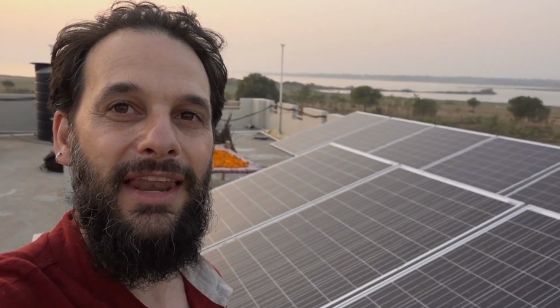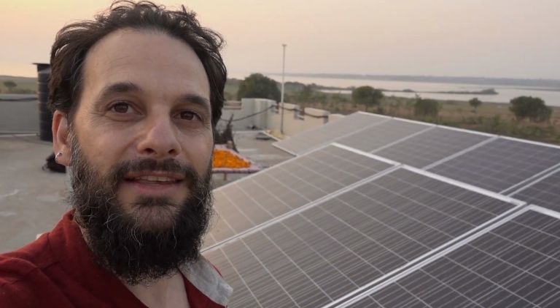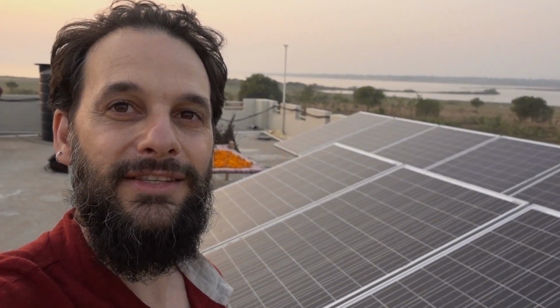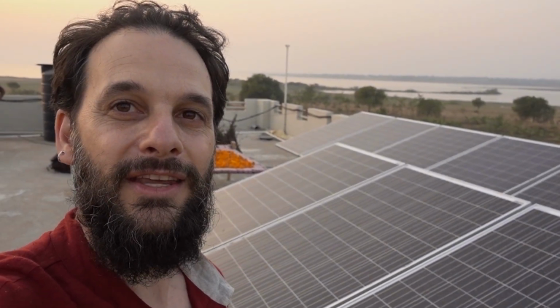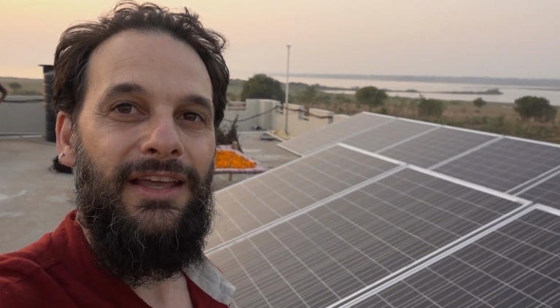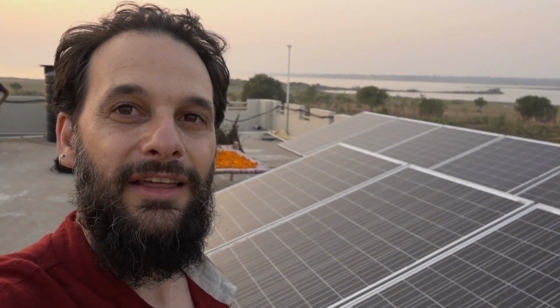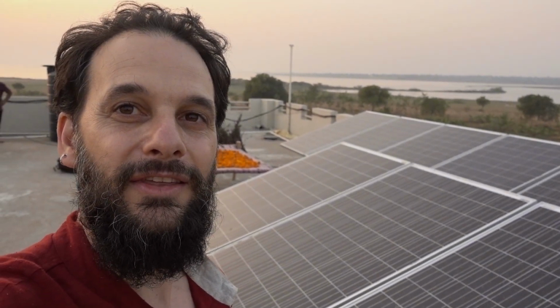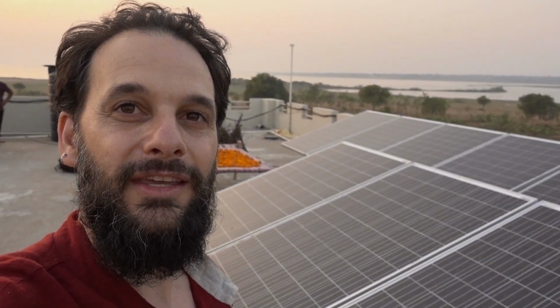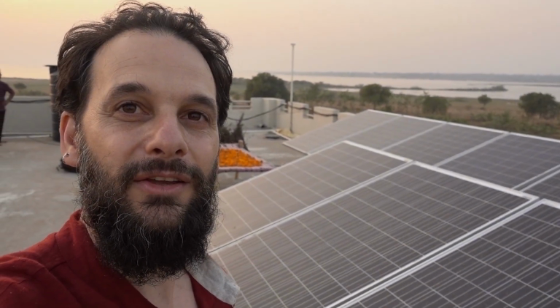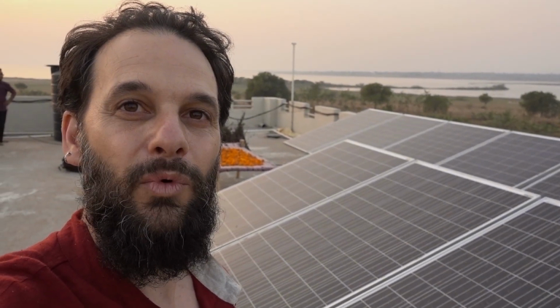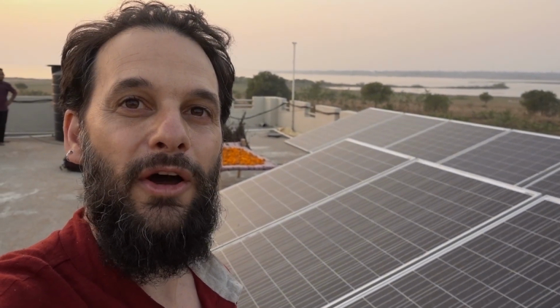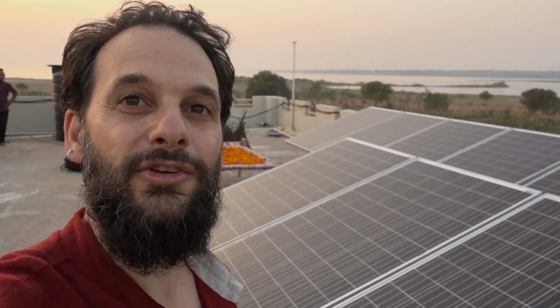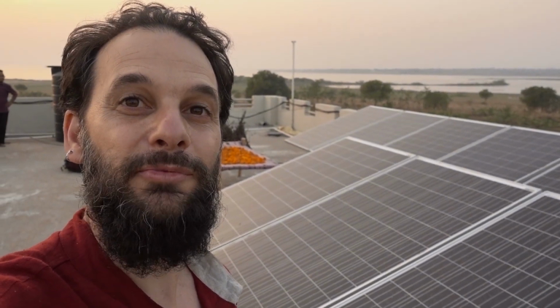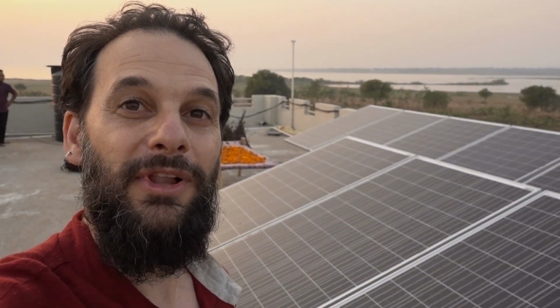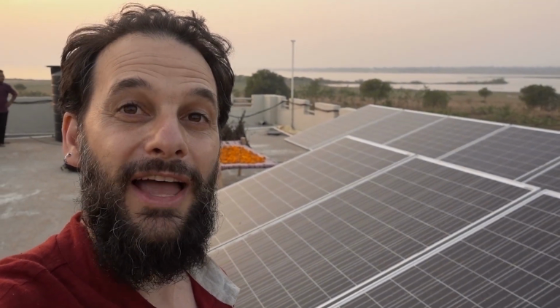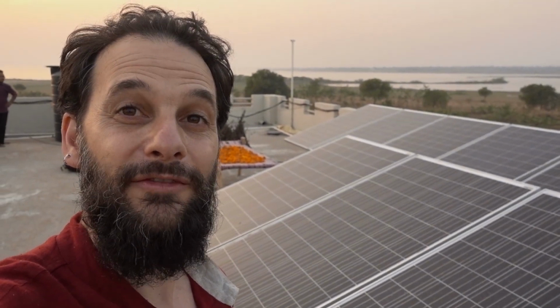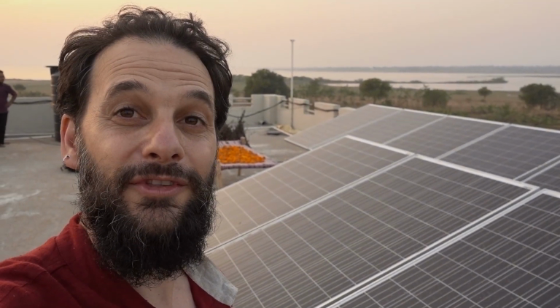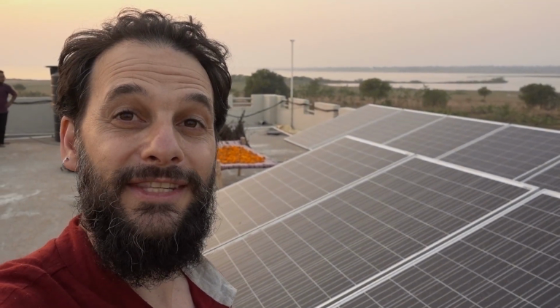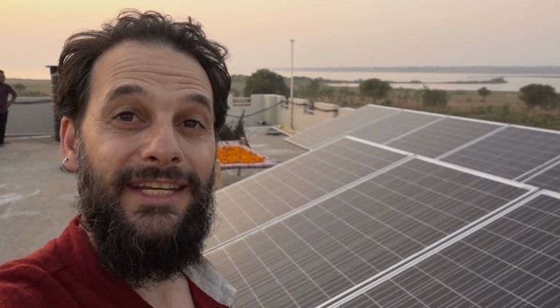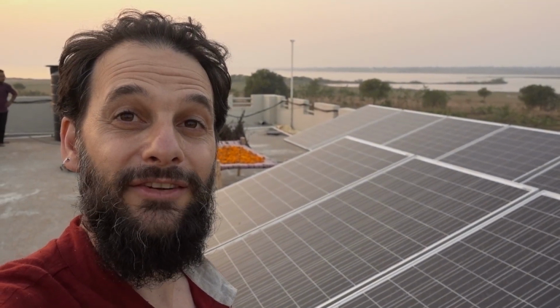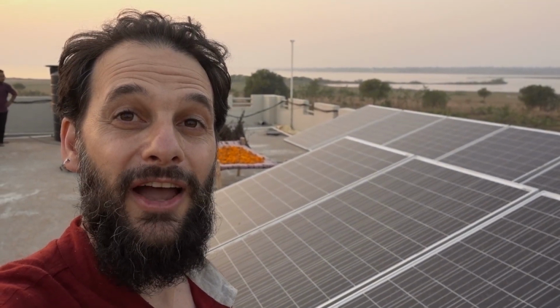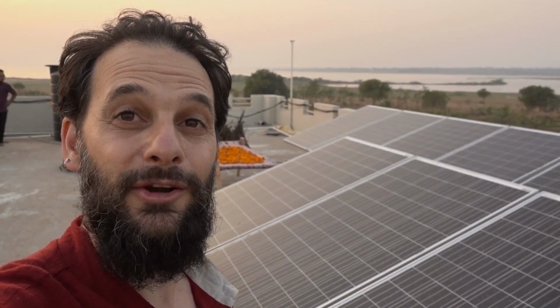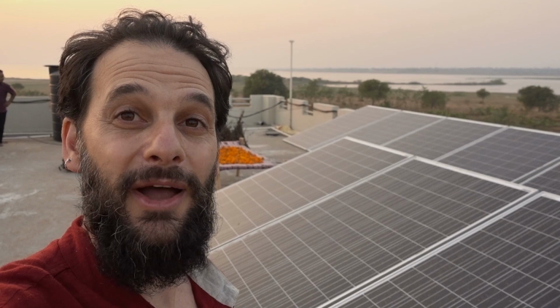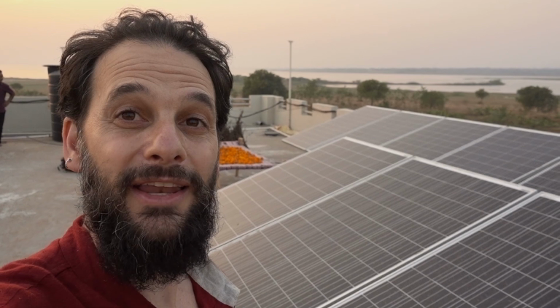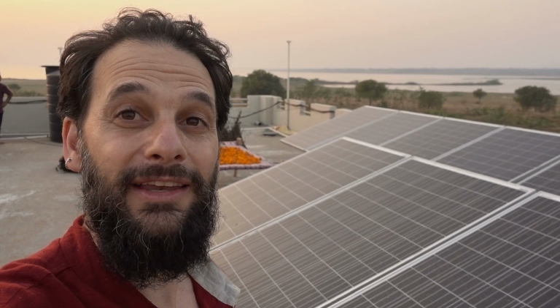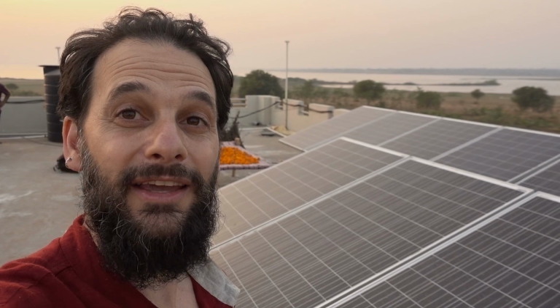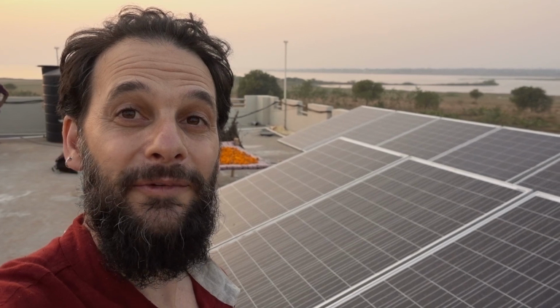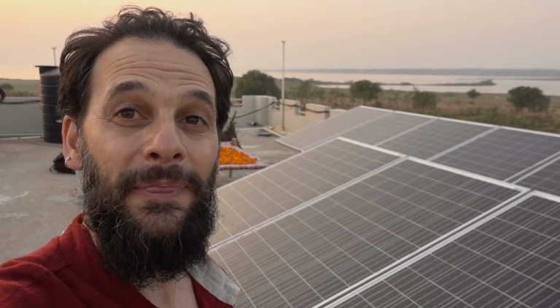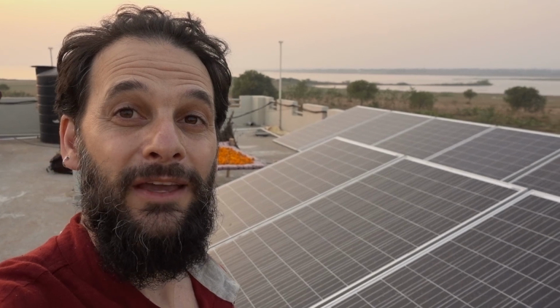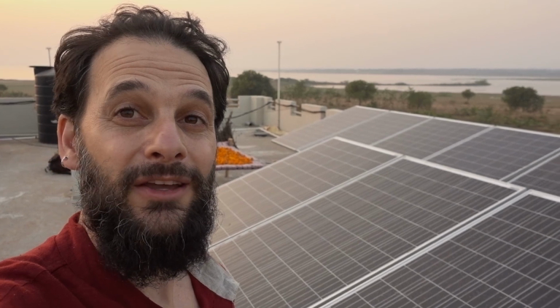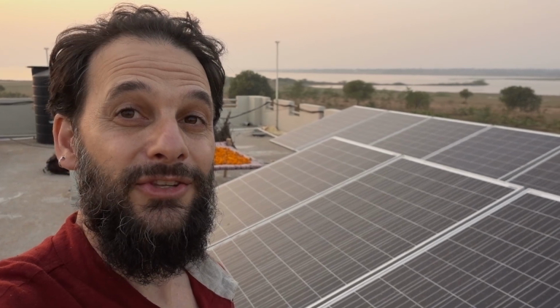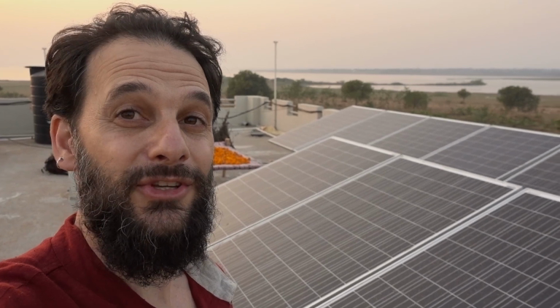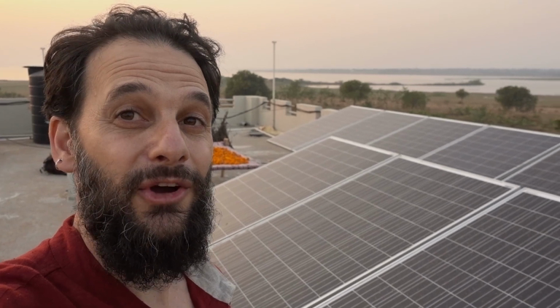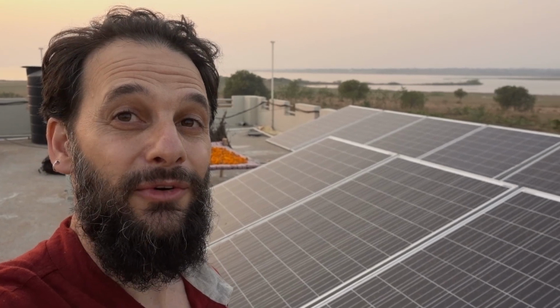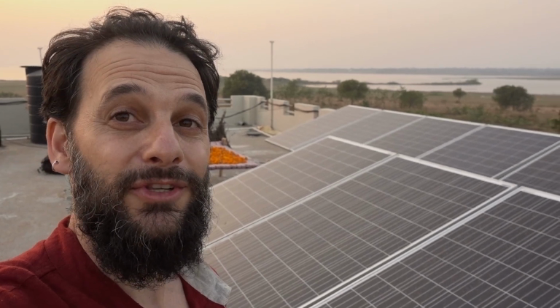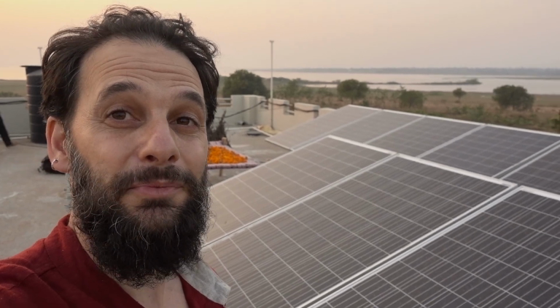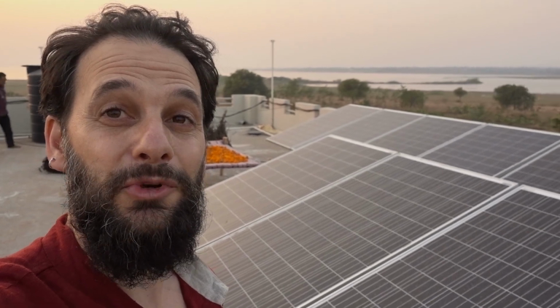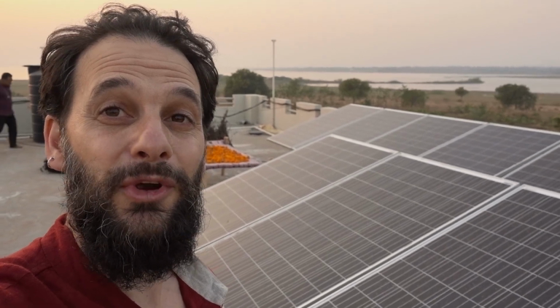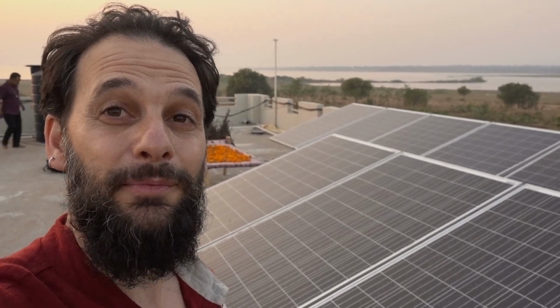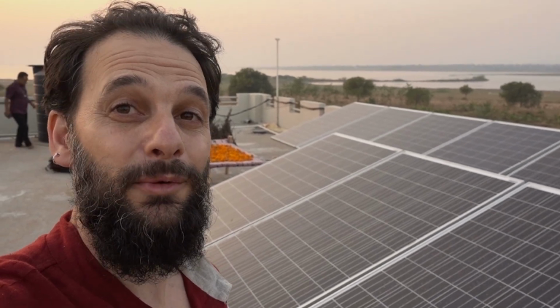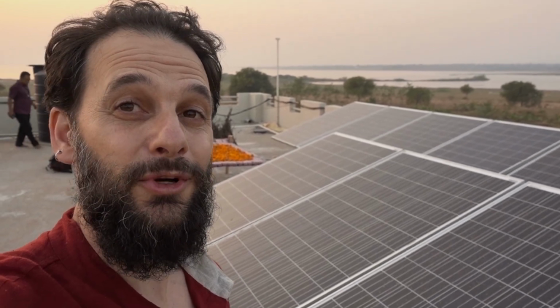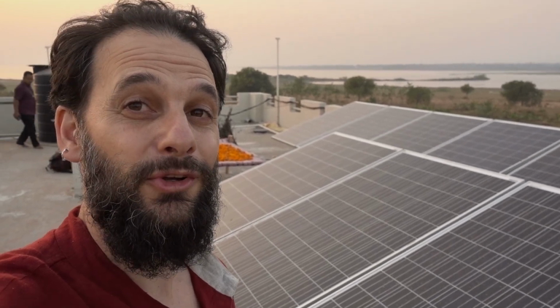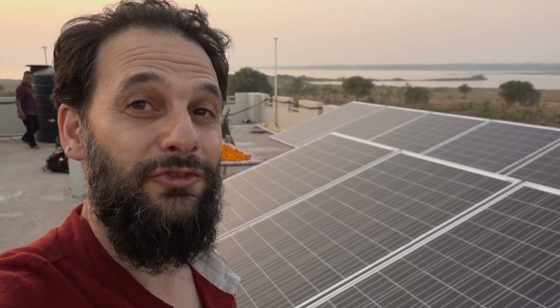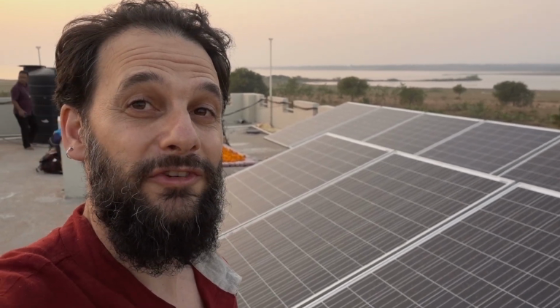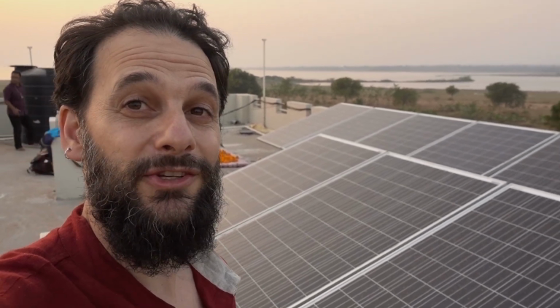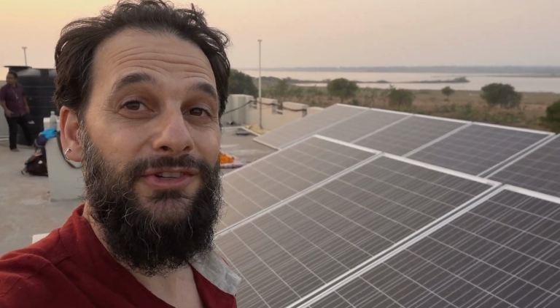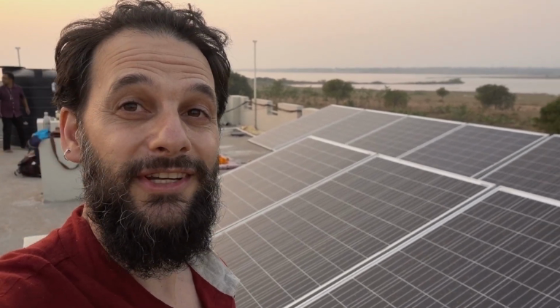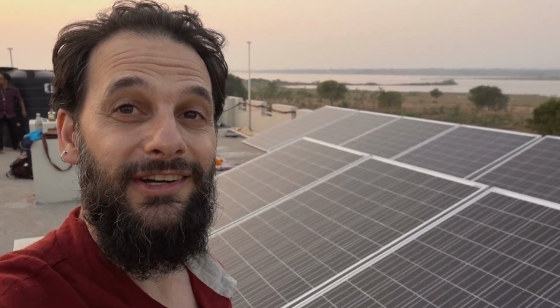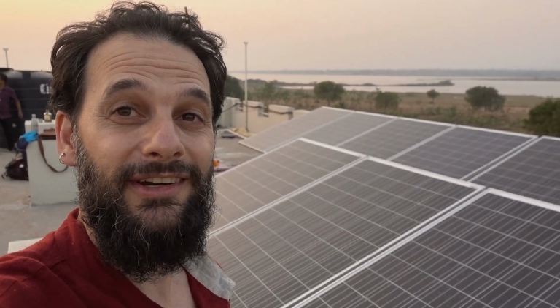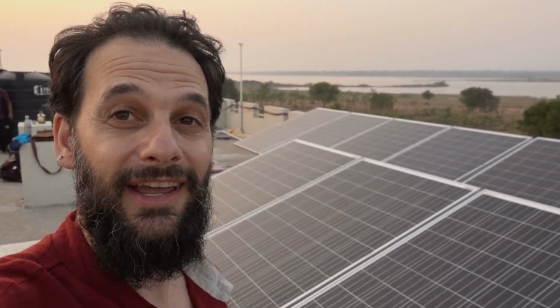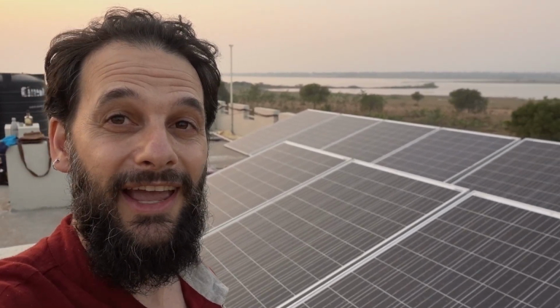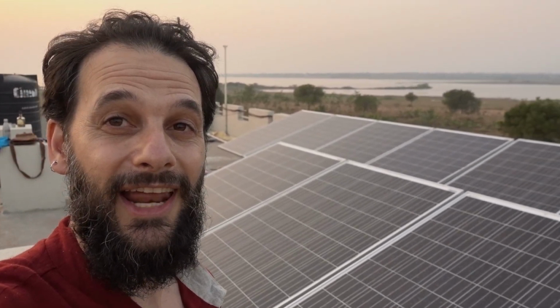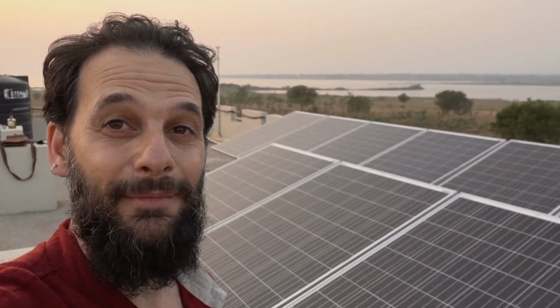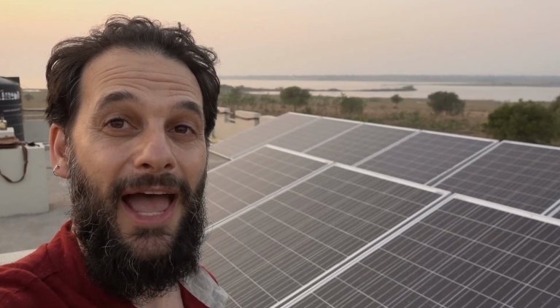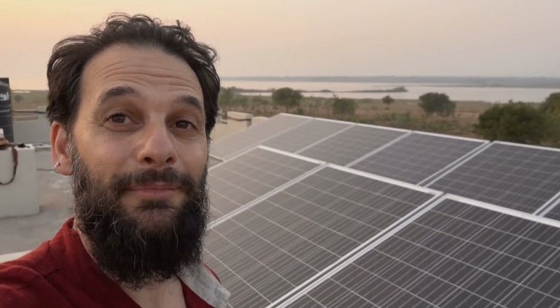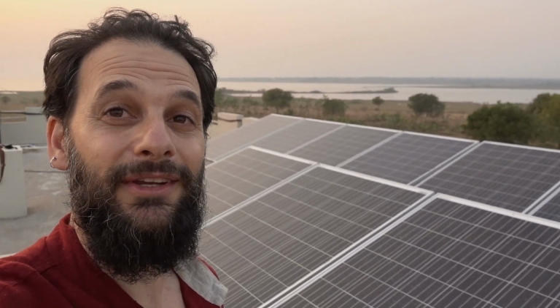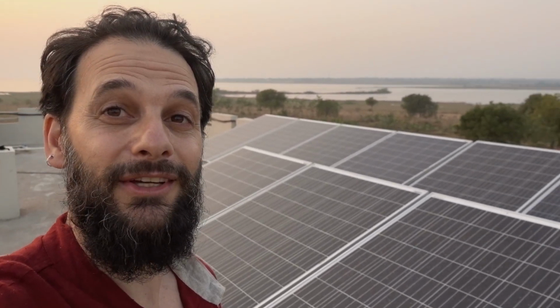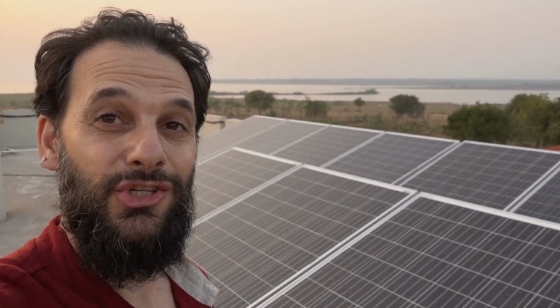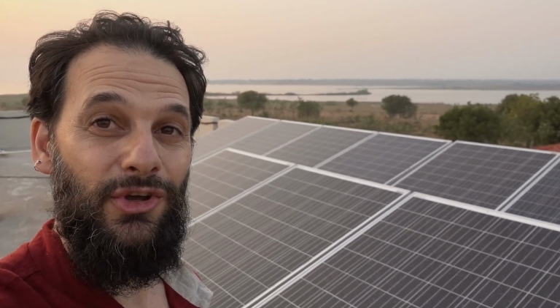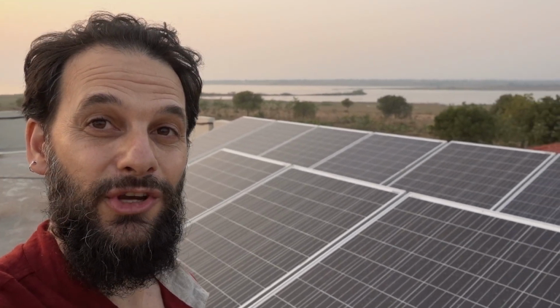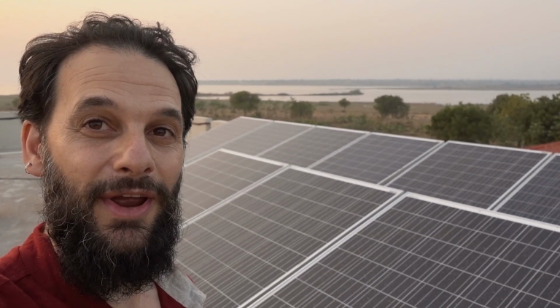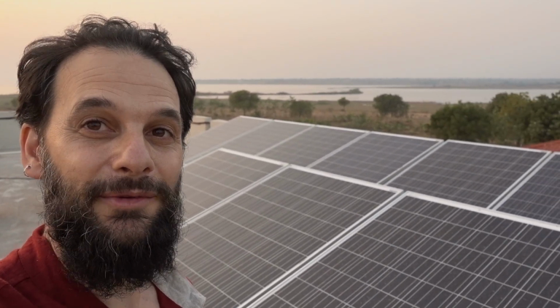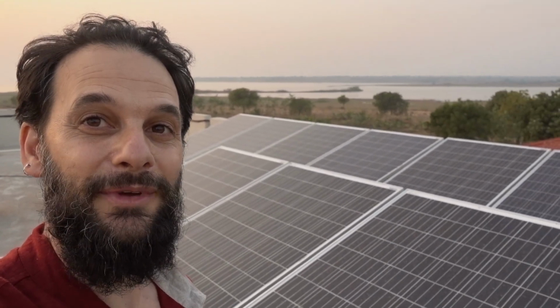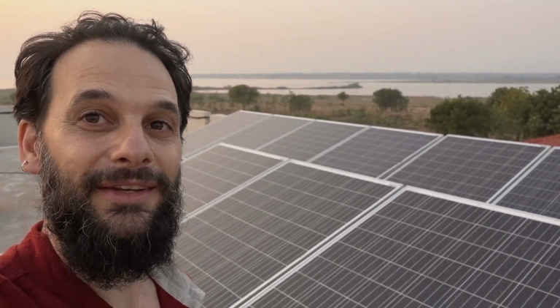That reservoir is the water supply for the city of Hyderabad, India. There are some great permaculture features here and I'm happy to show you around a bit.